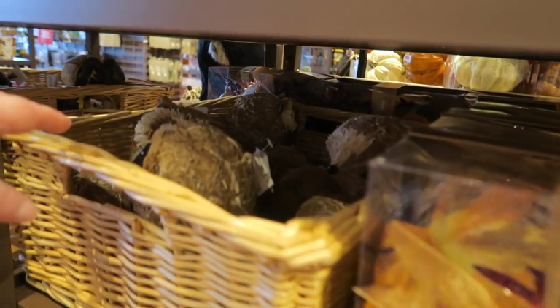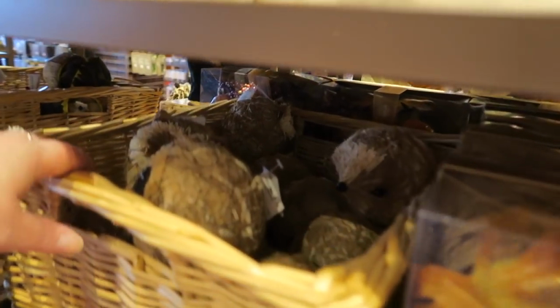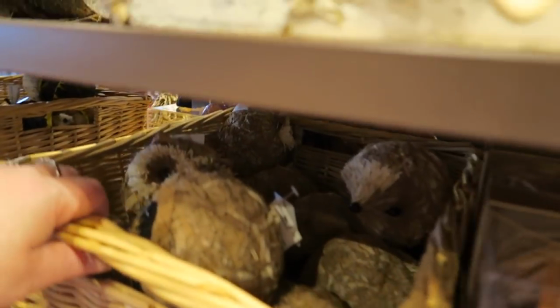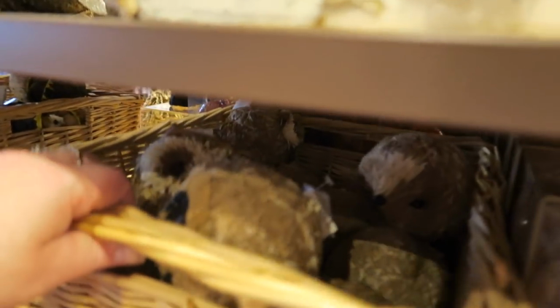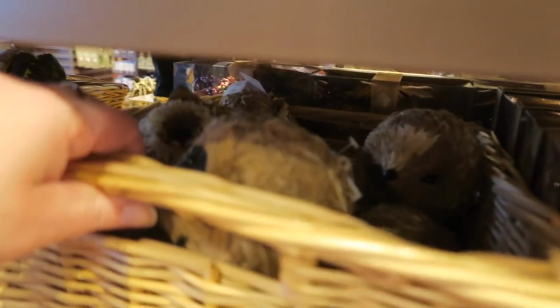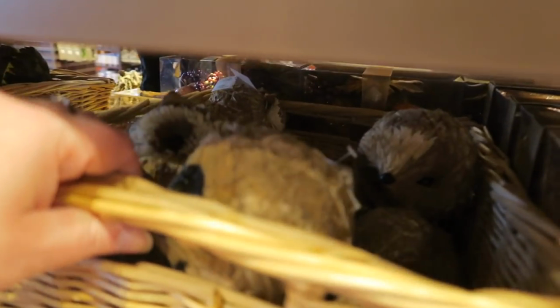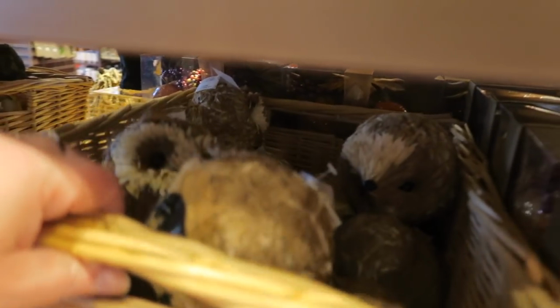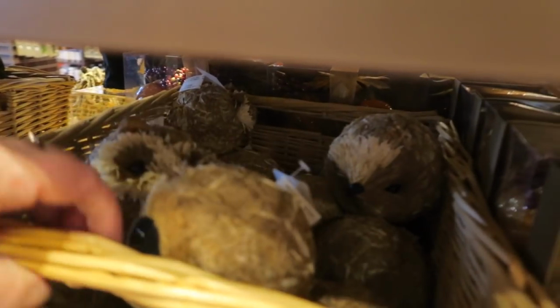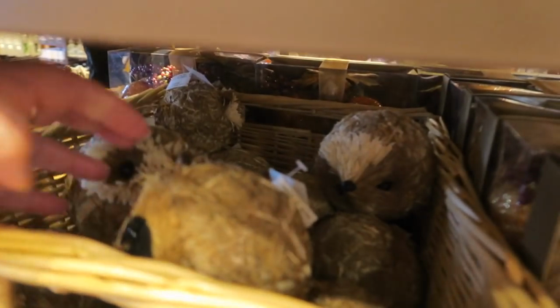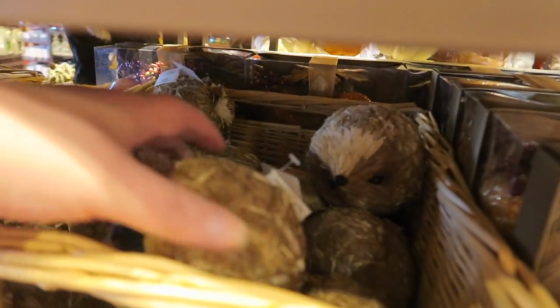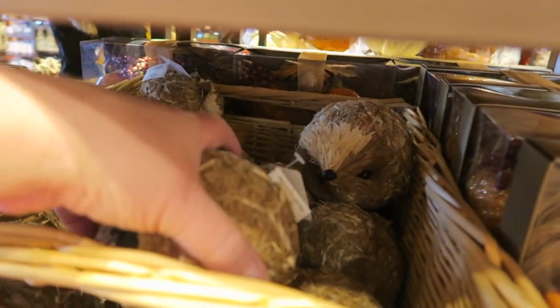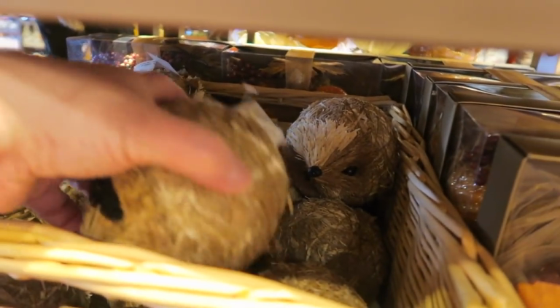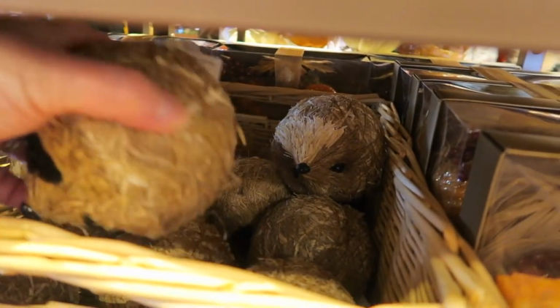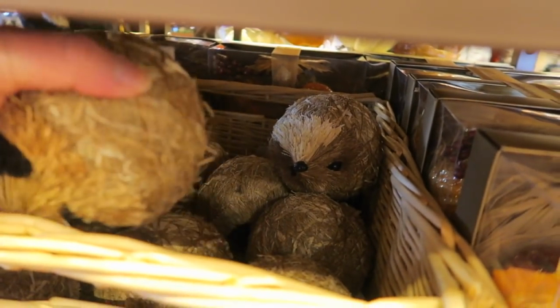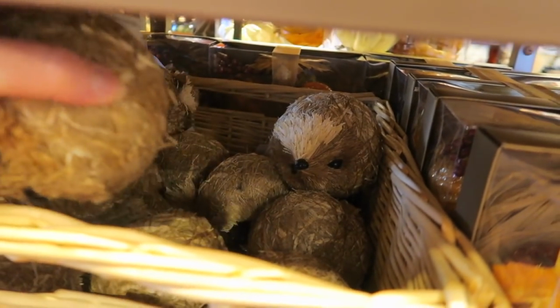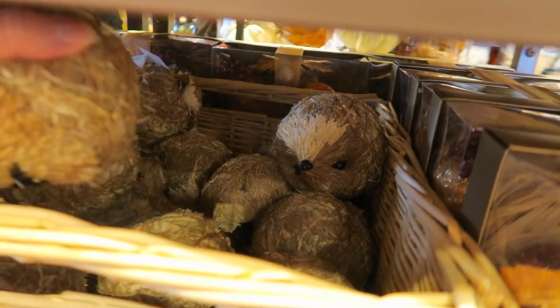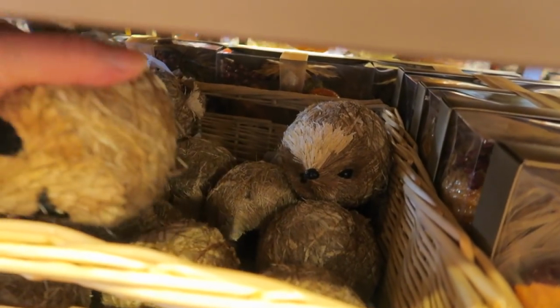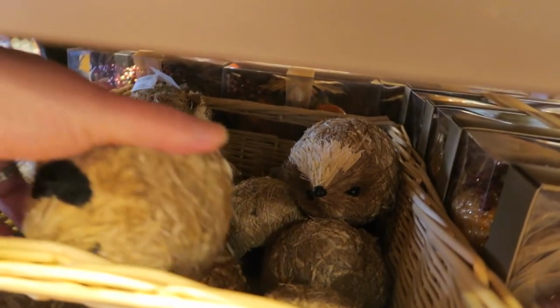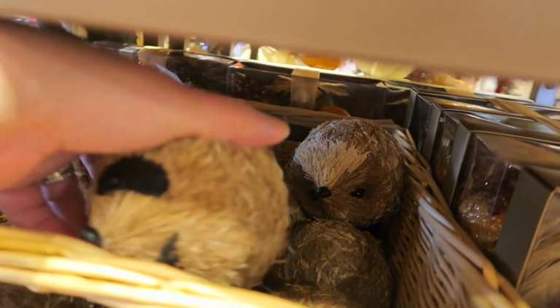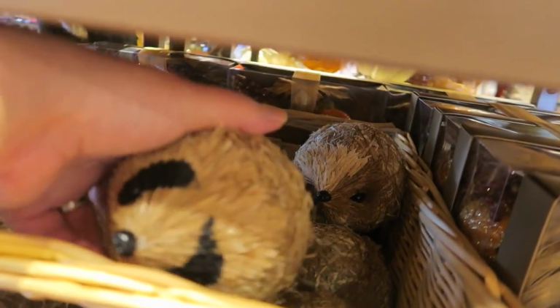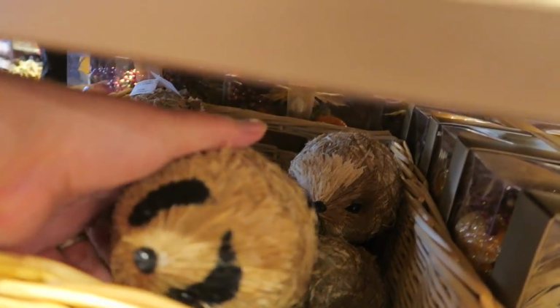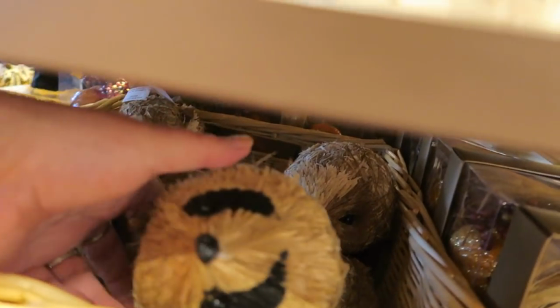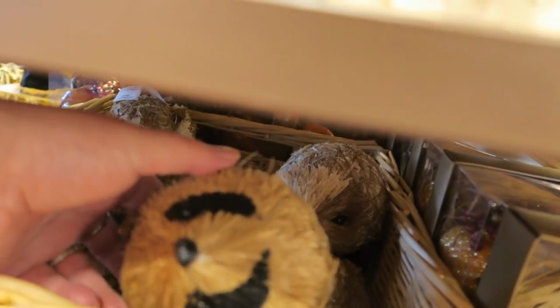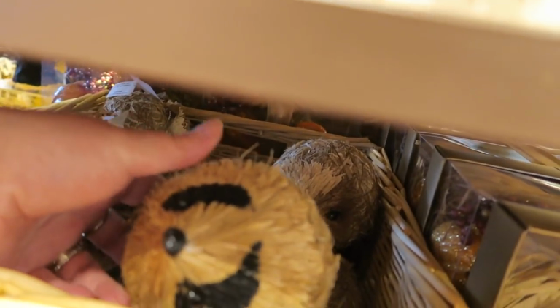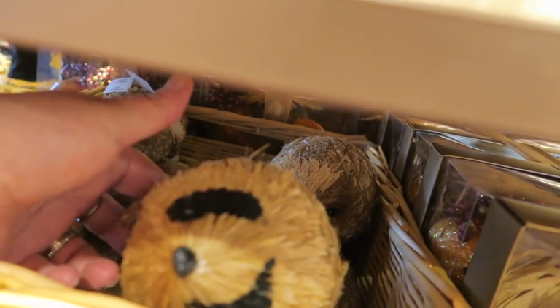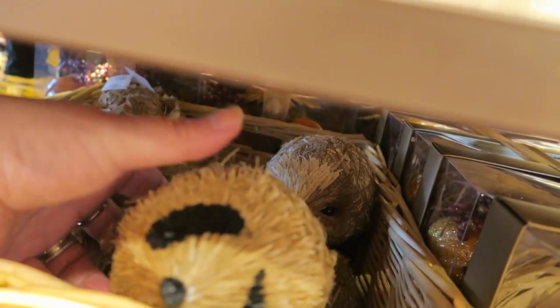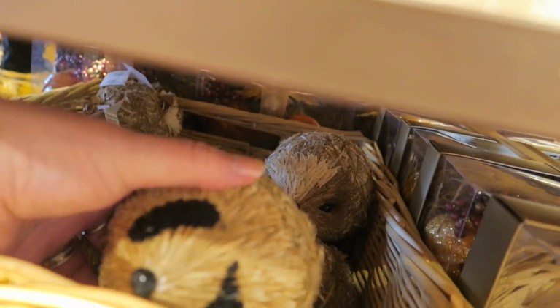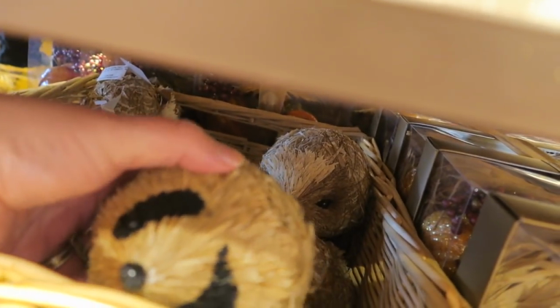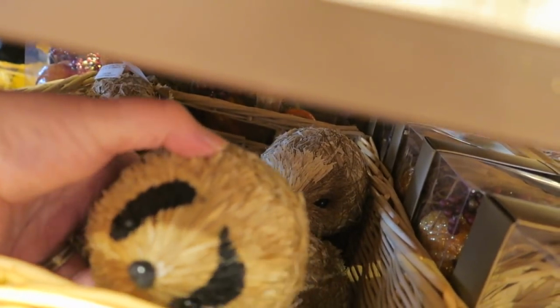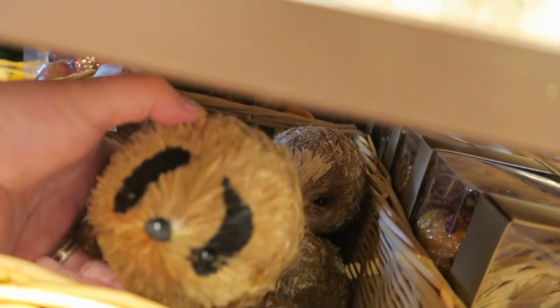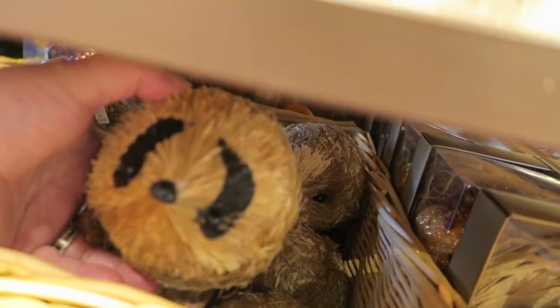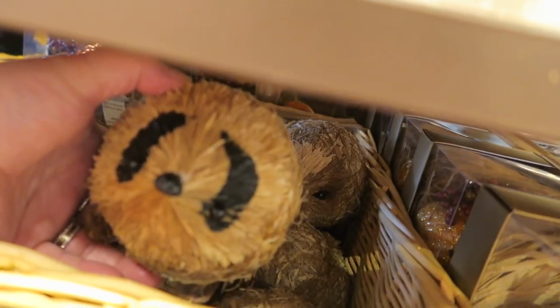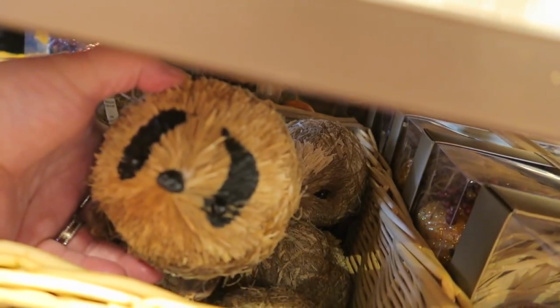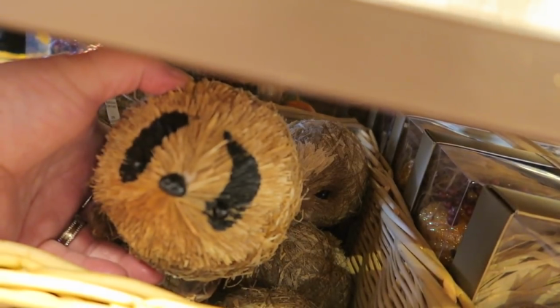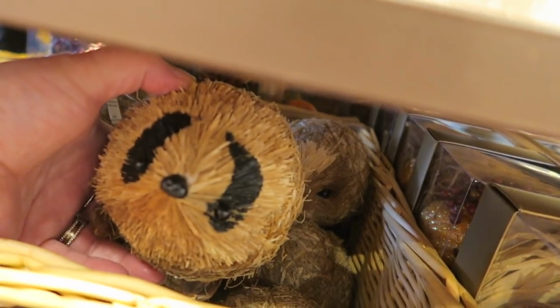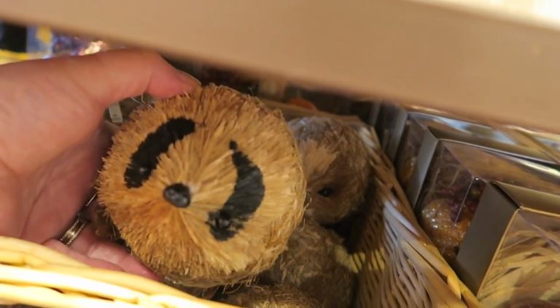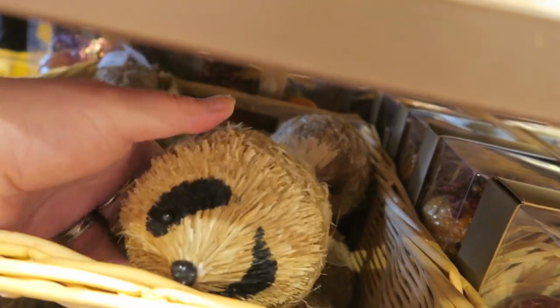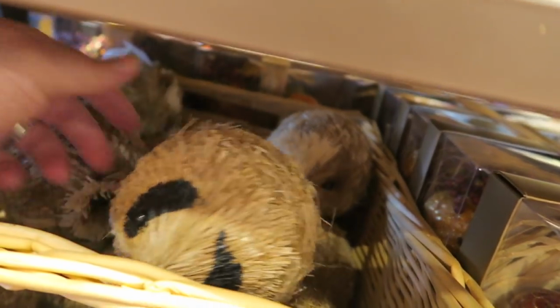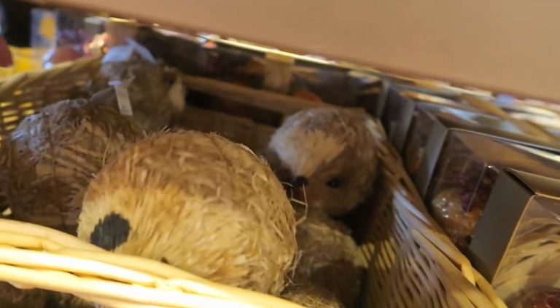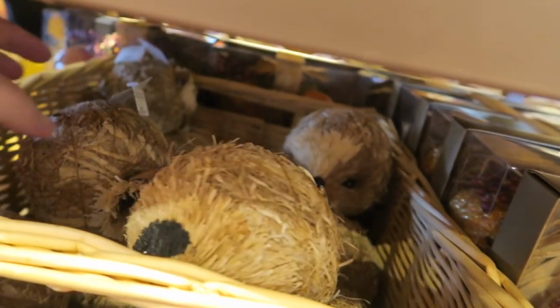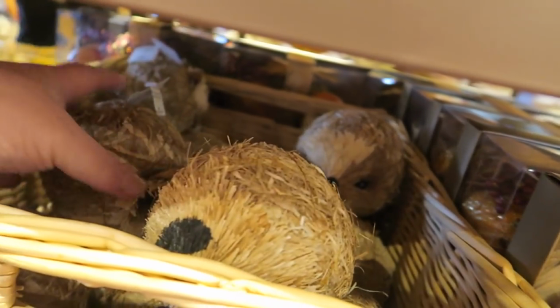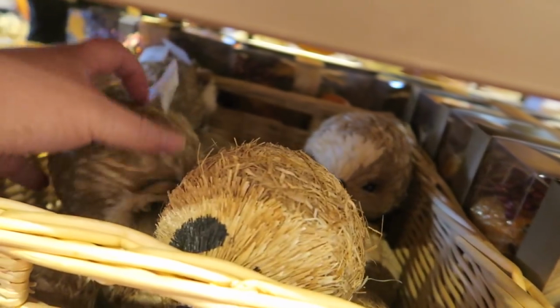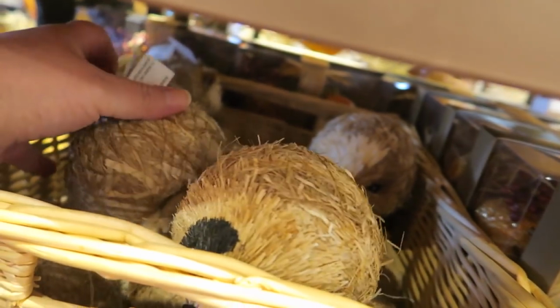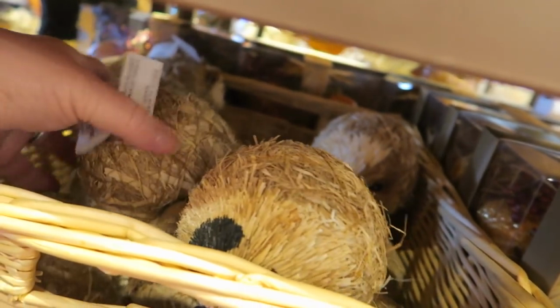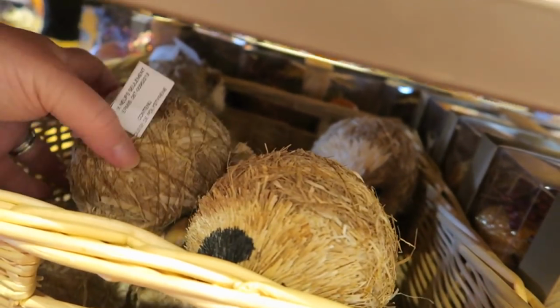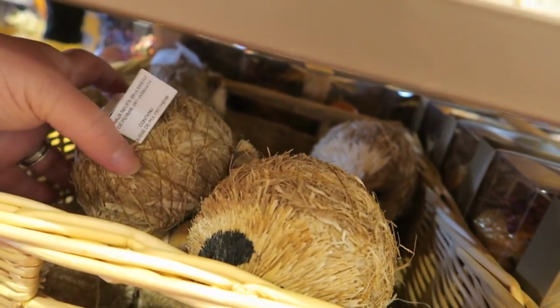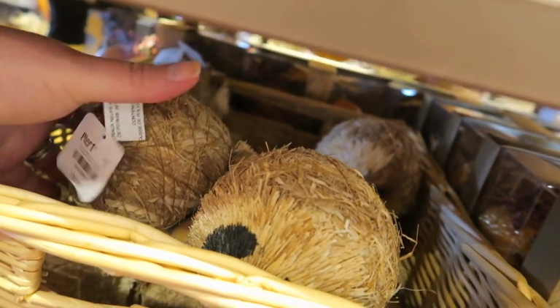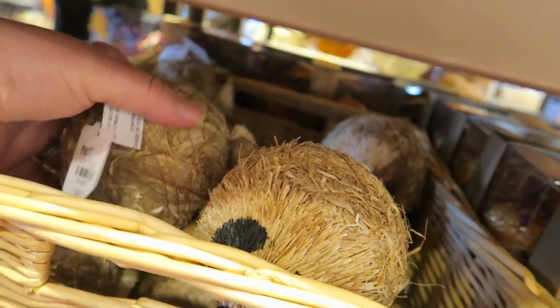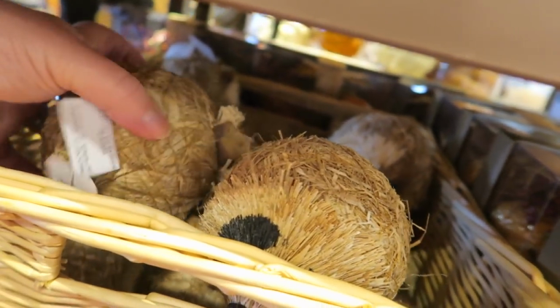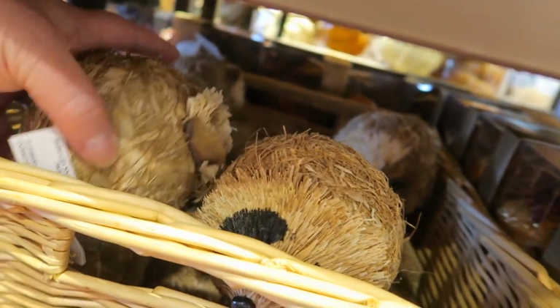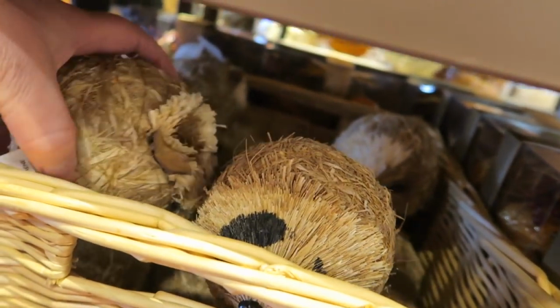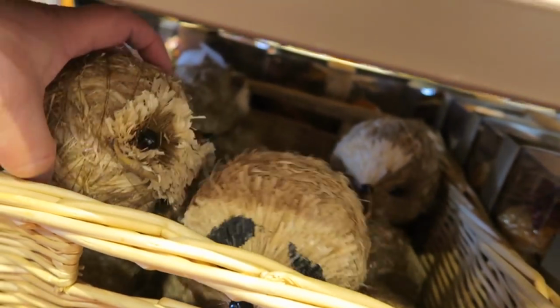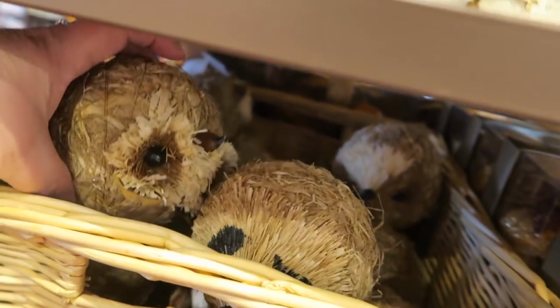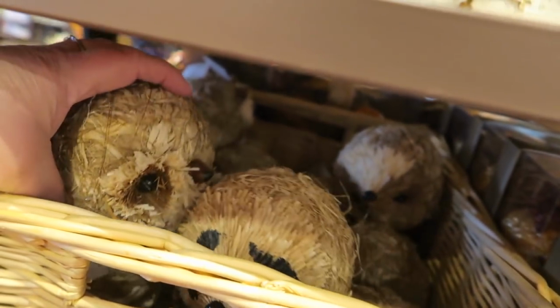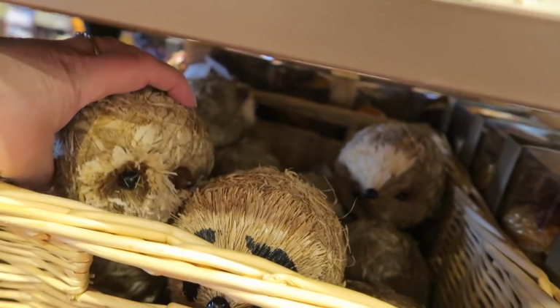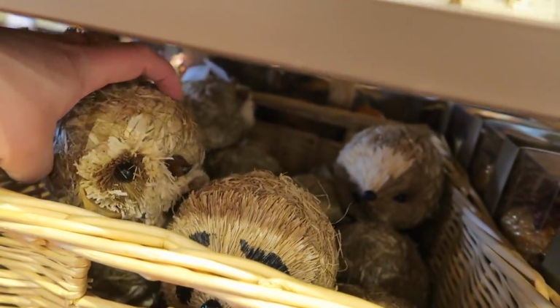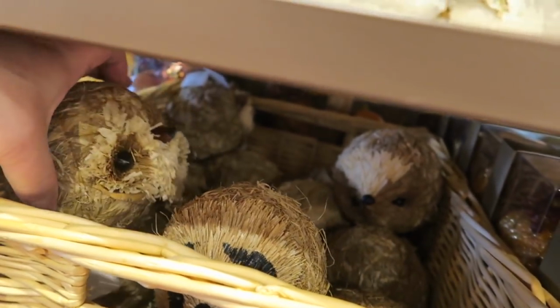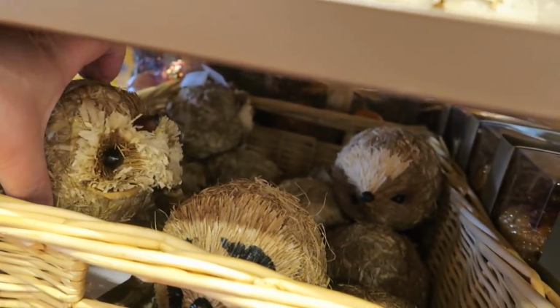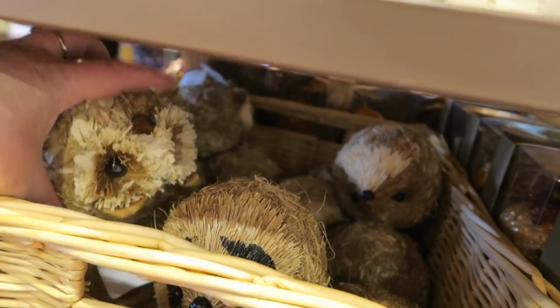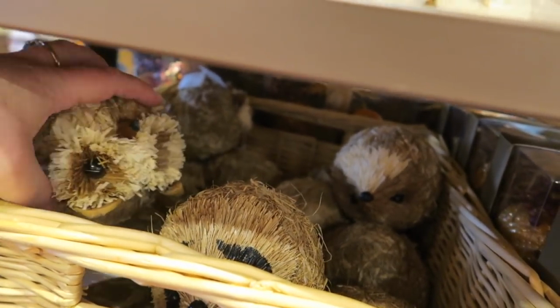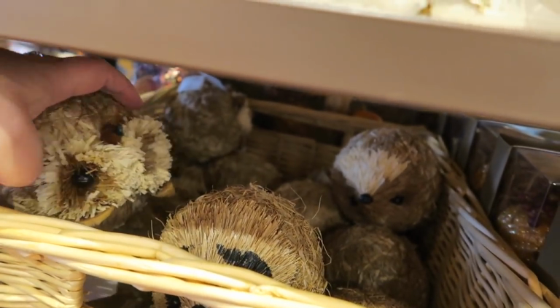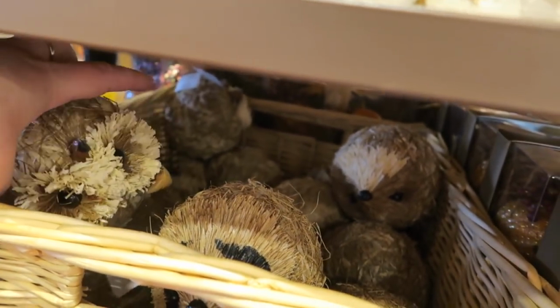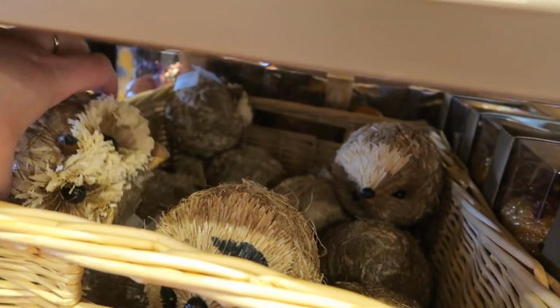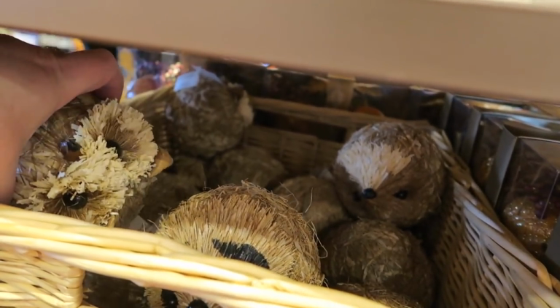And then they have little decorative balls. I can't get the basket out though — they're kind of stuck in there.